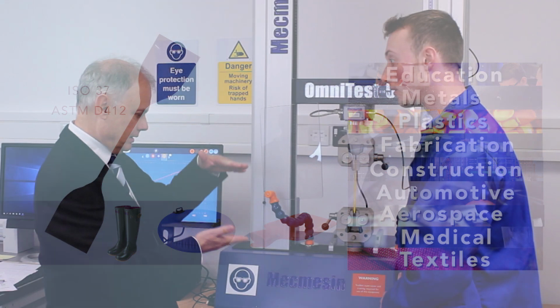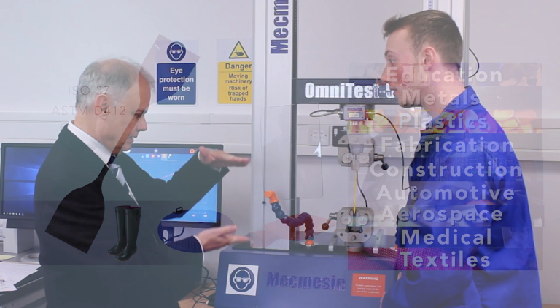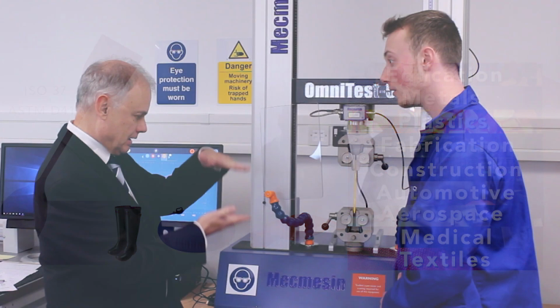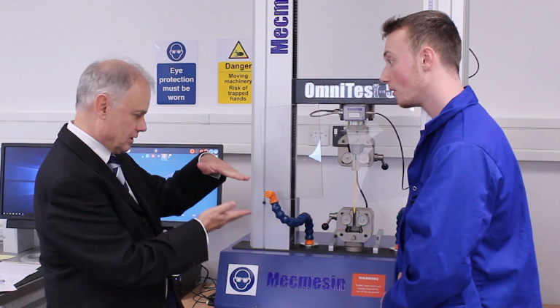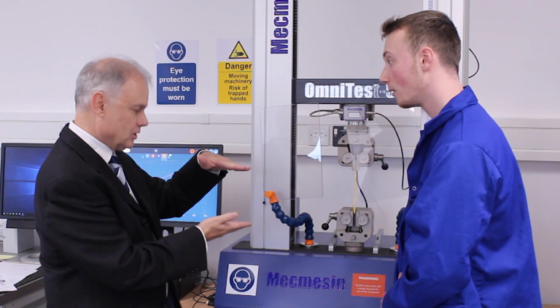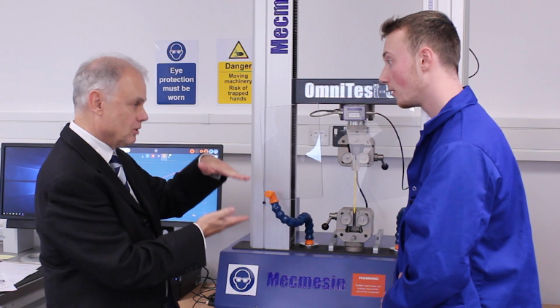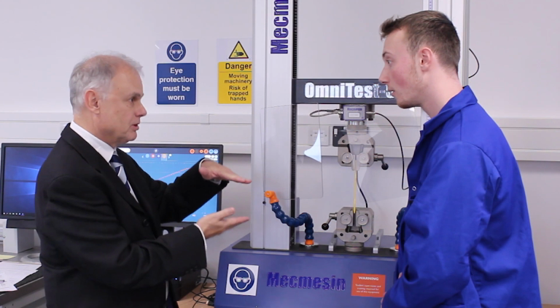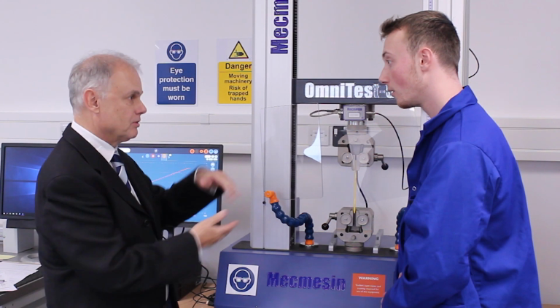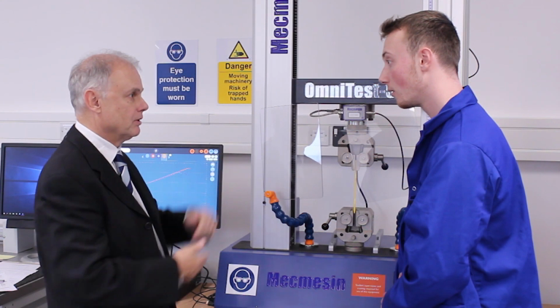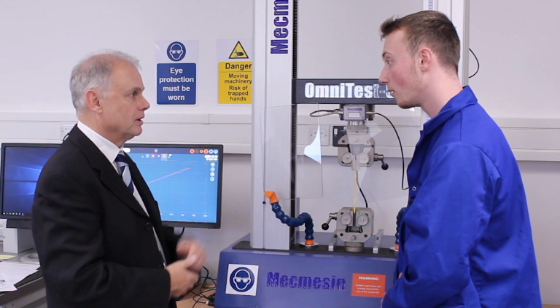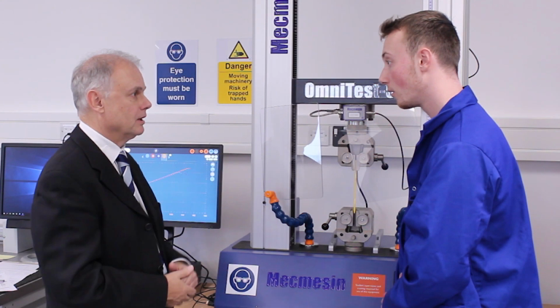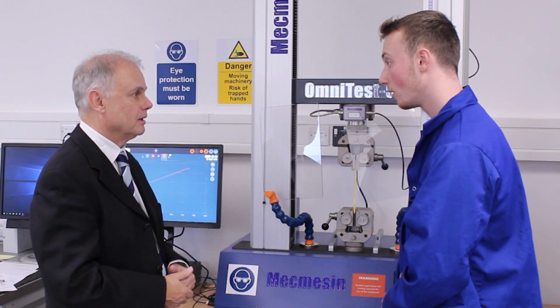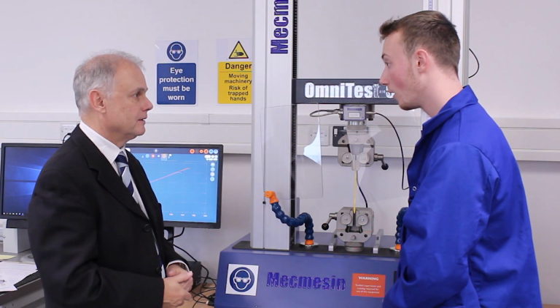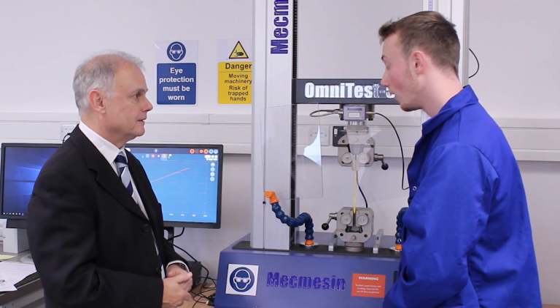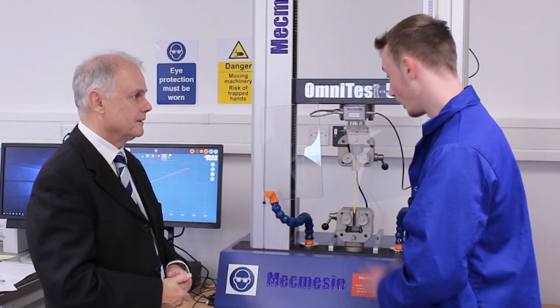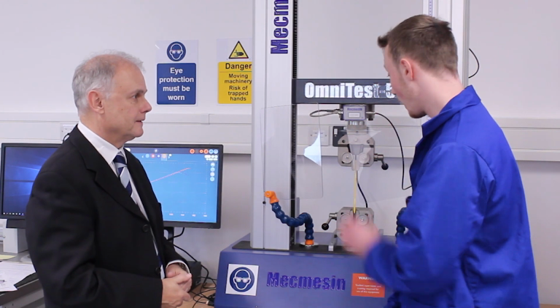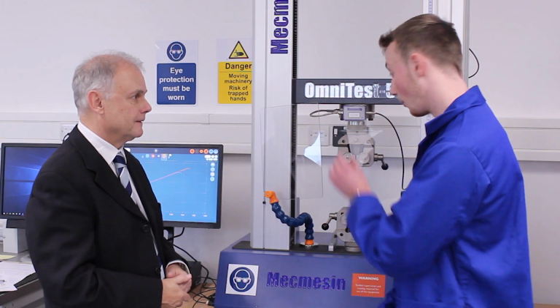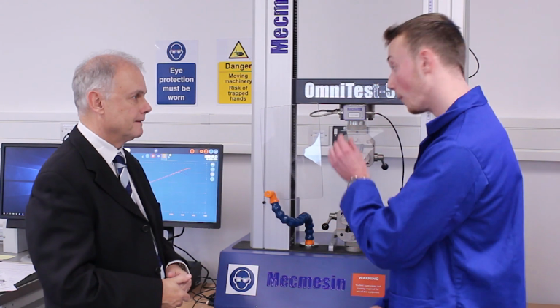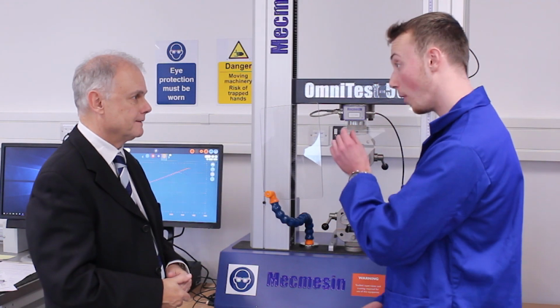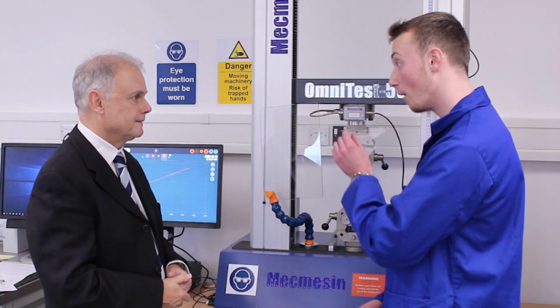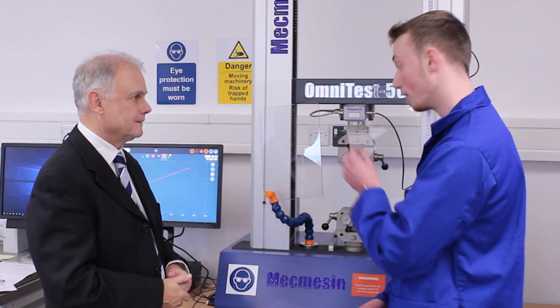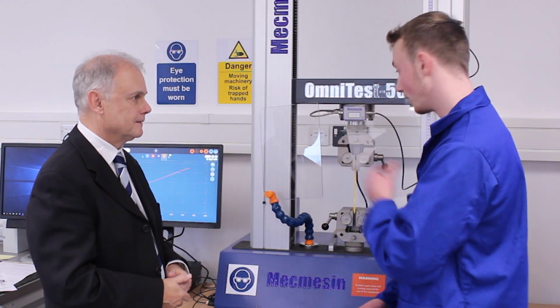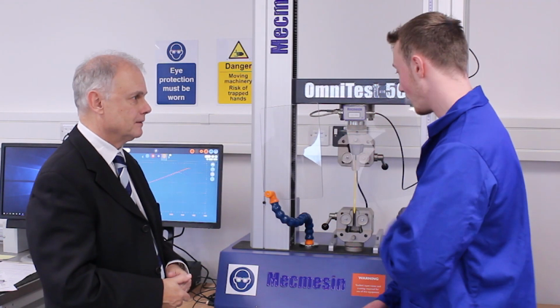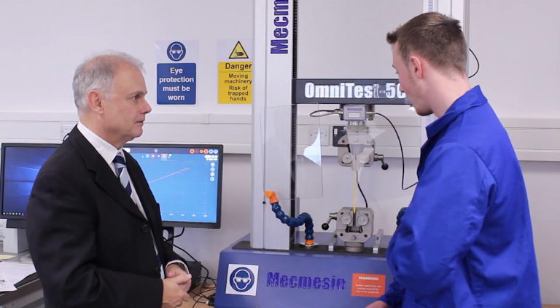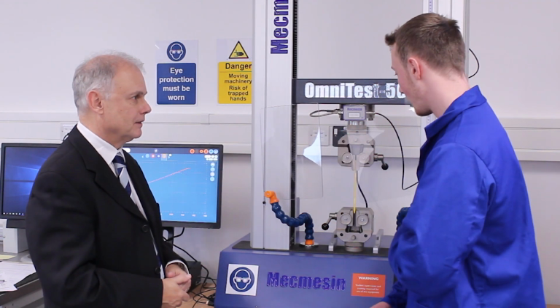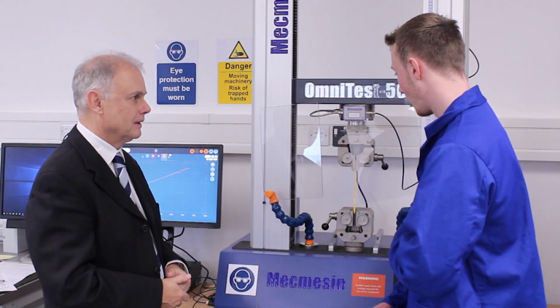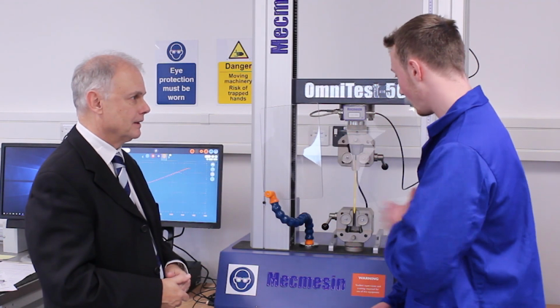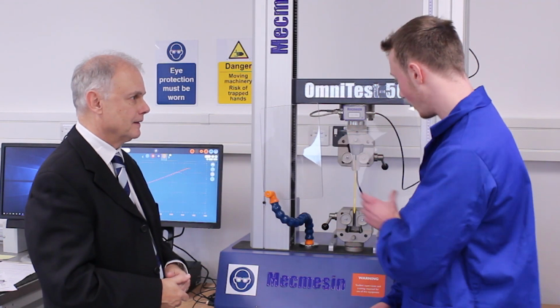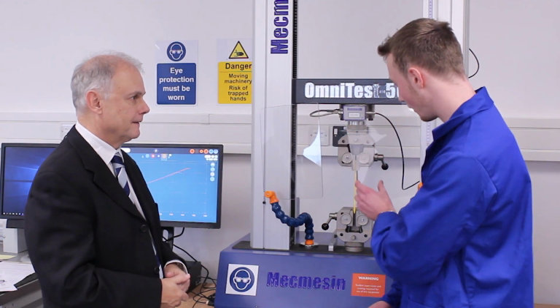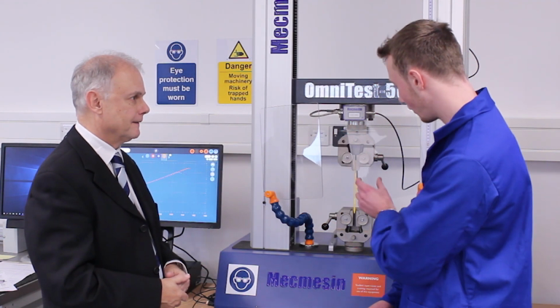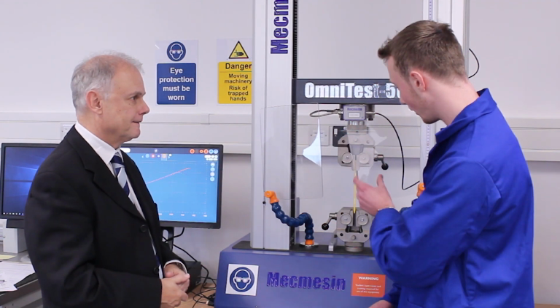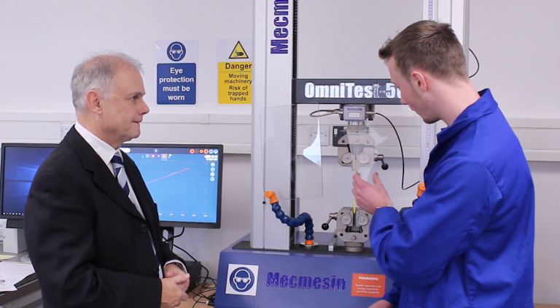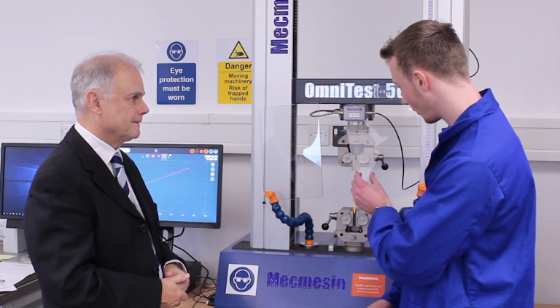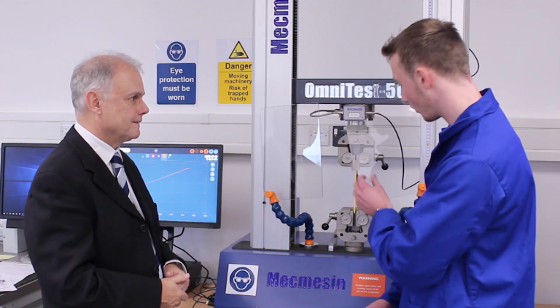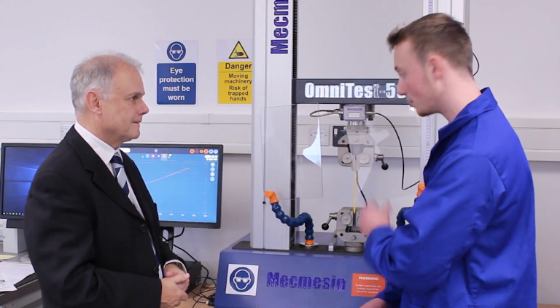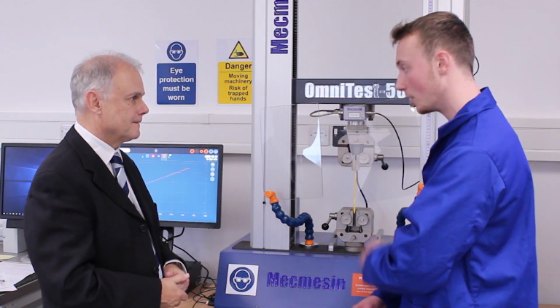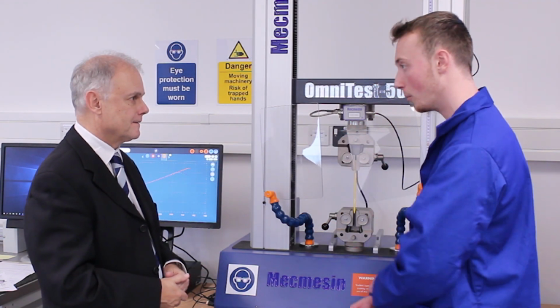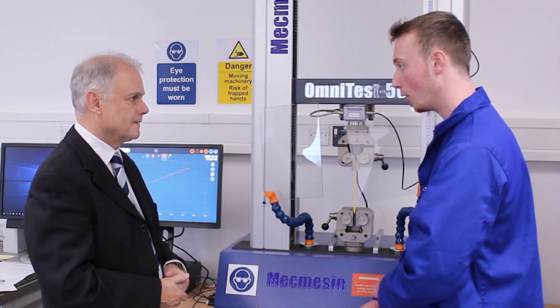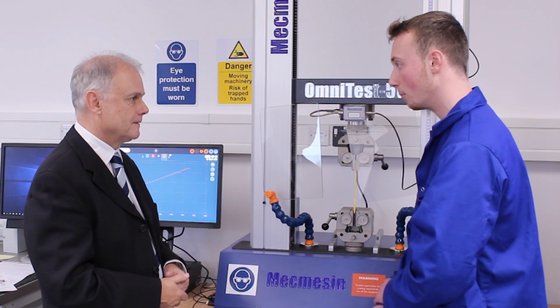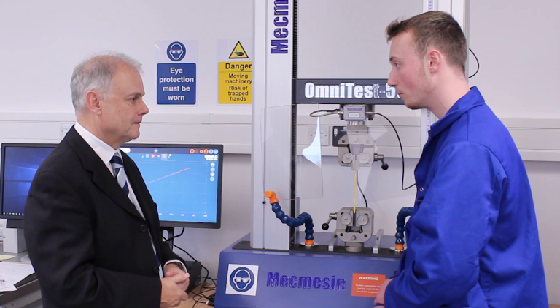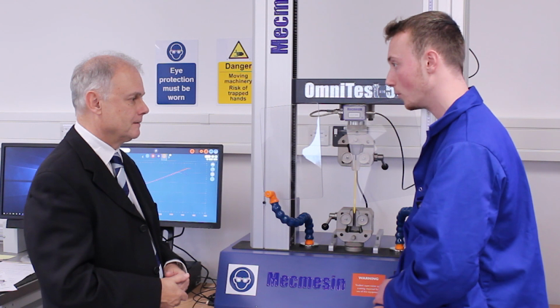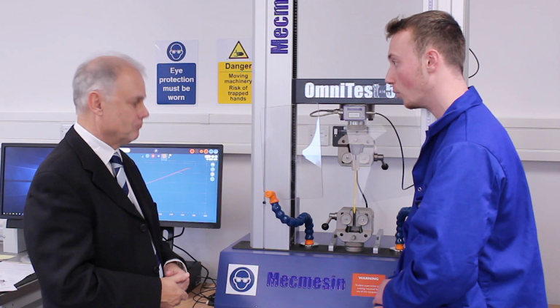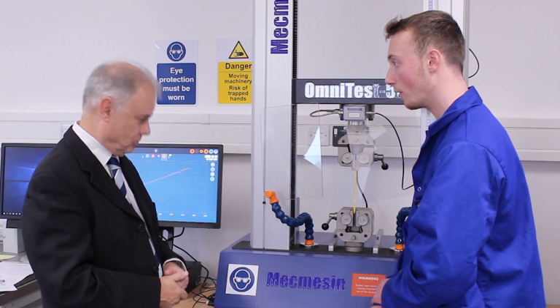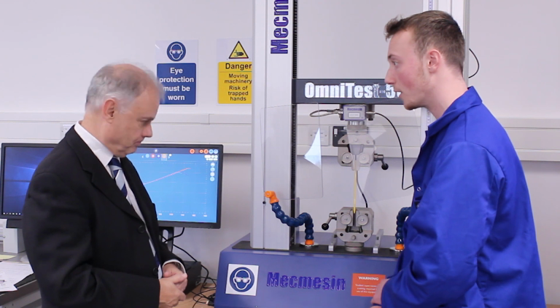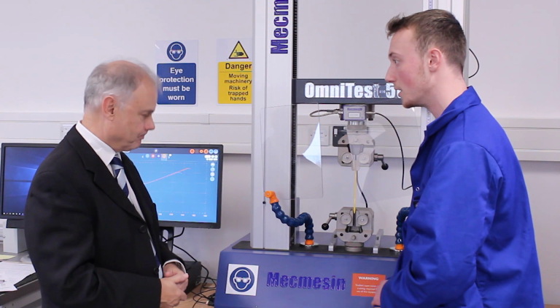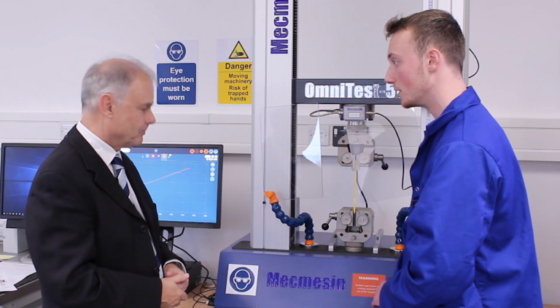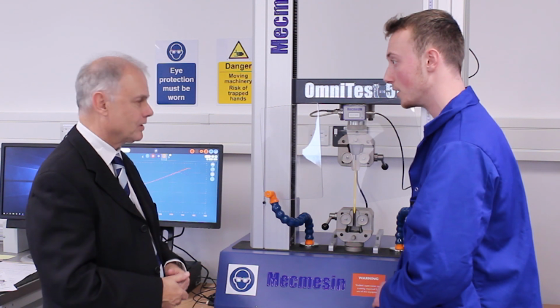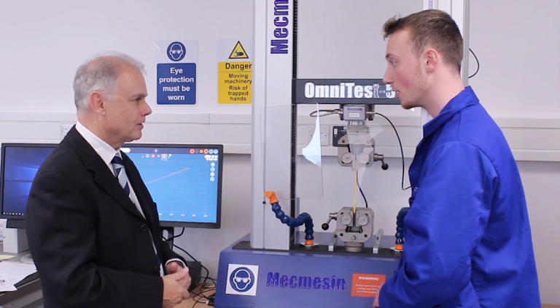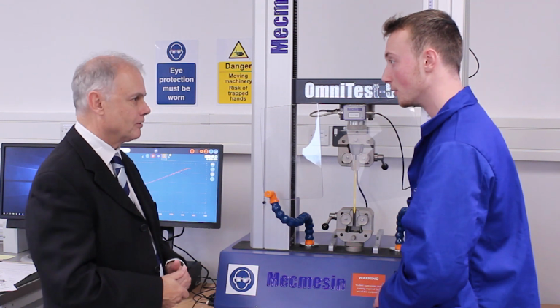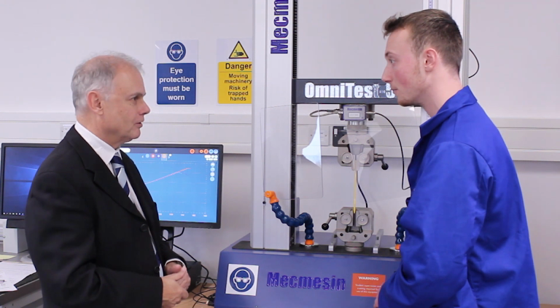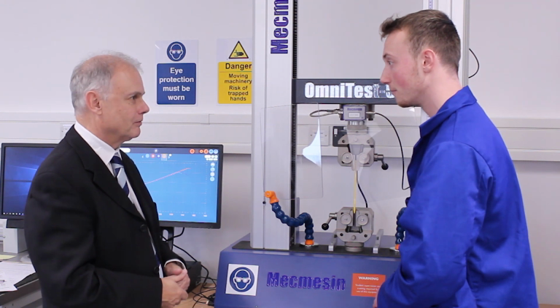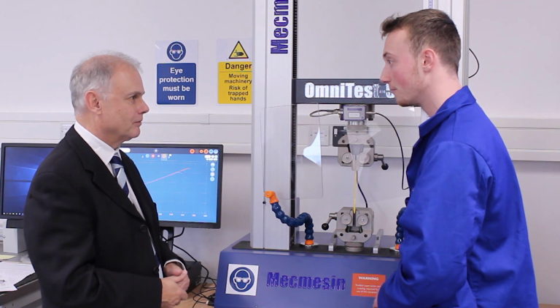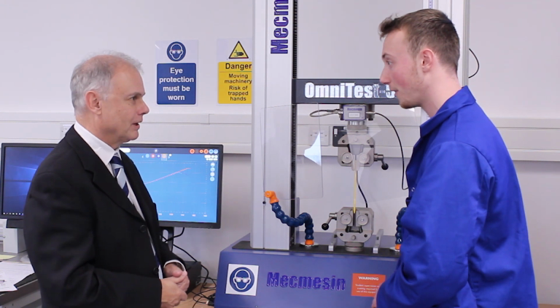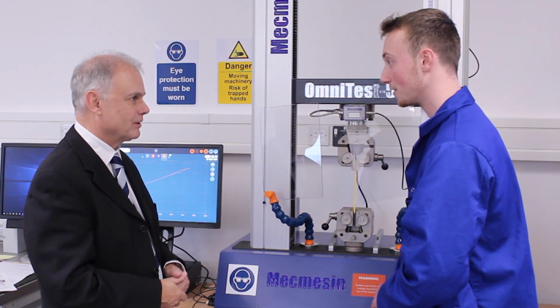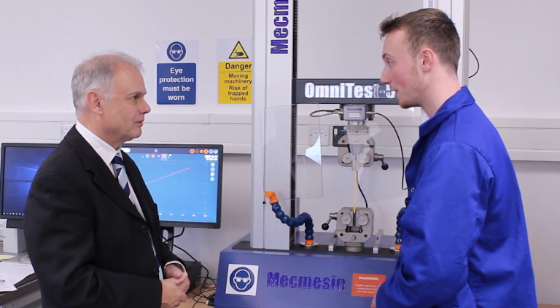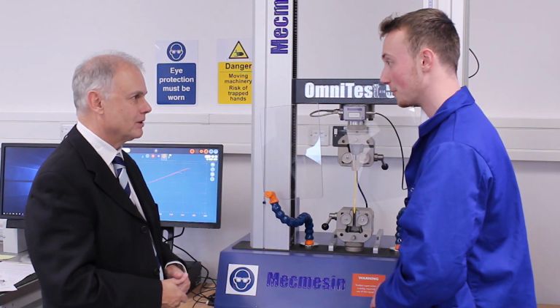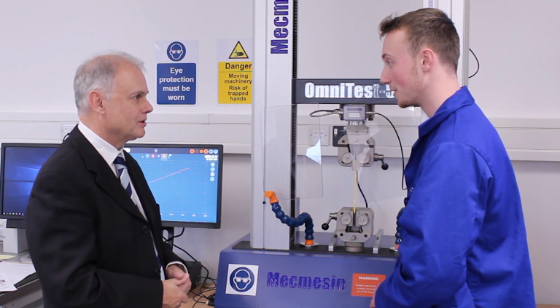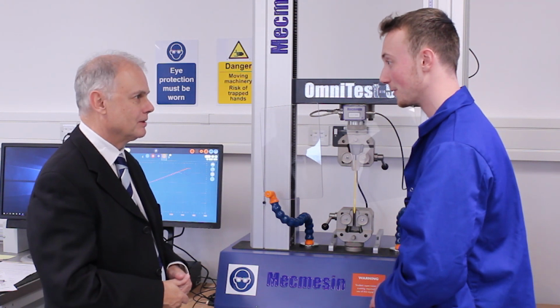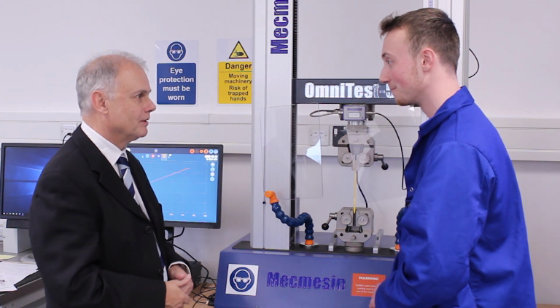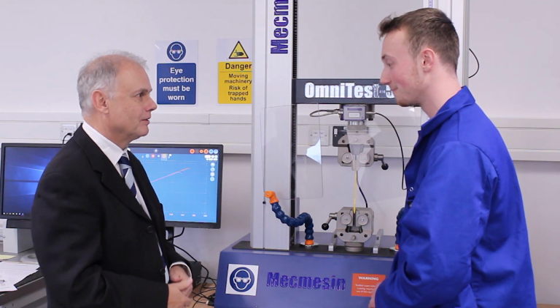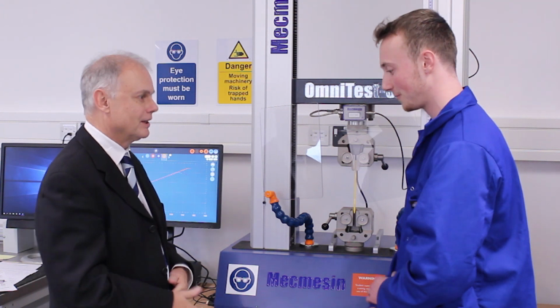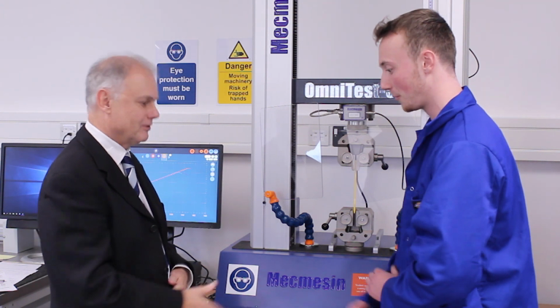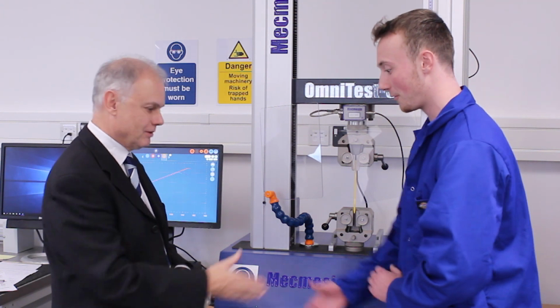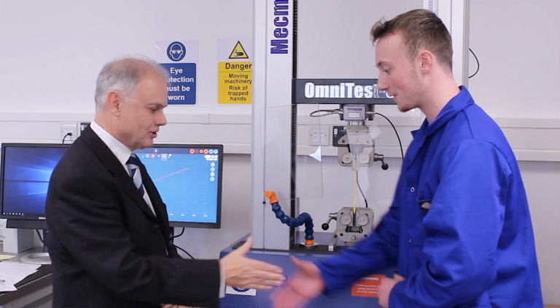Count on MacMesson to be your trusted partner for tensile and compression testing. Contact us.